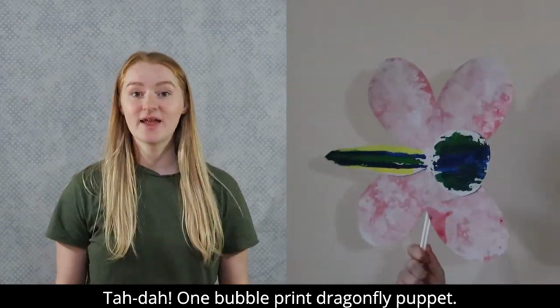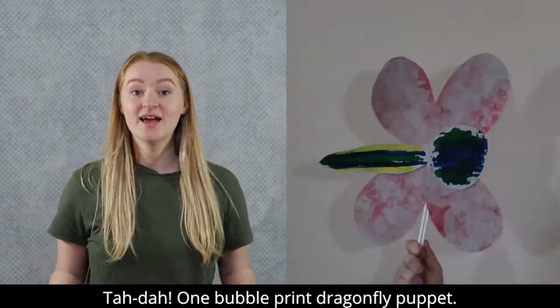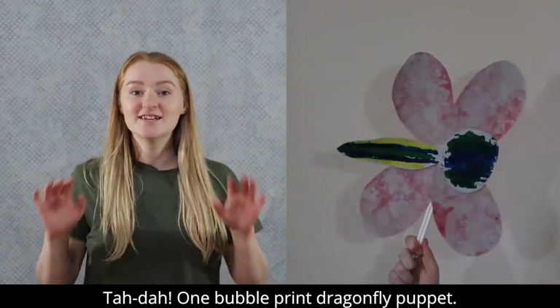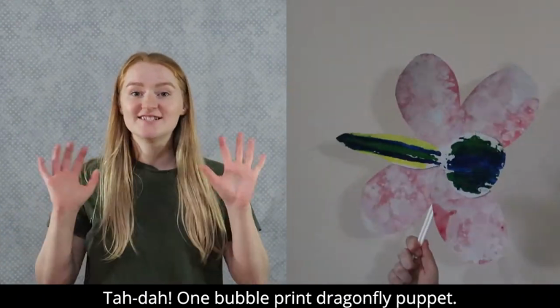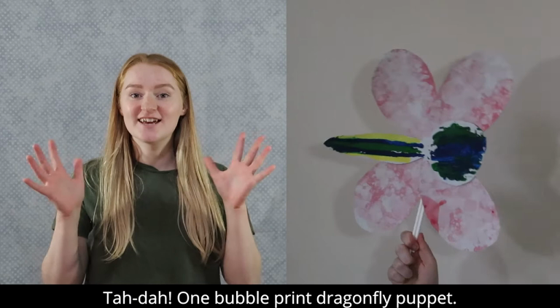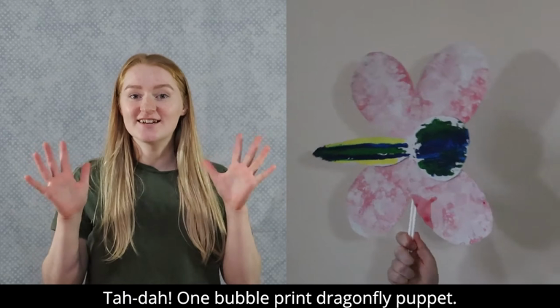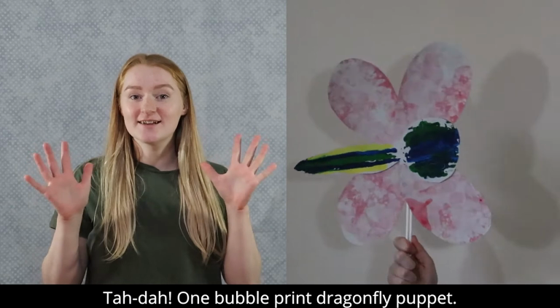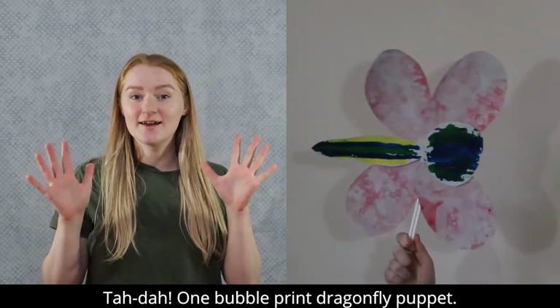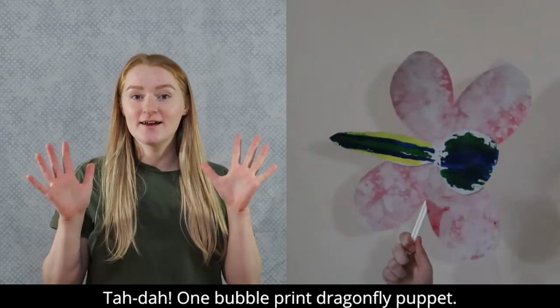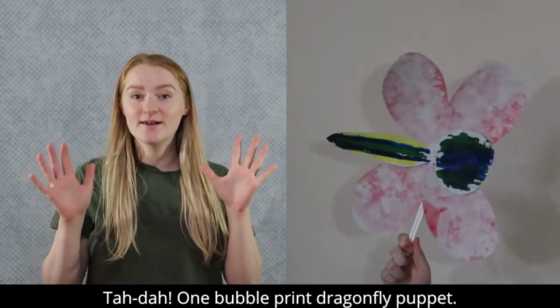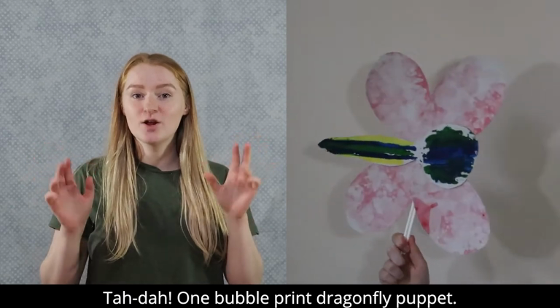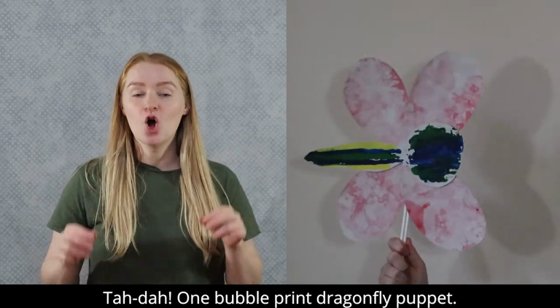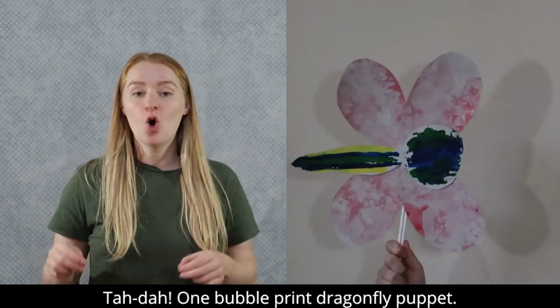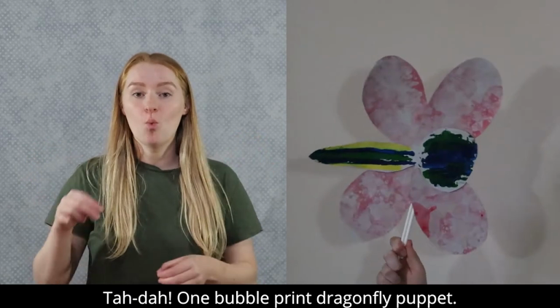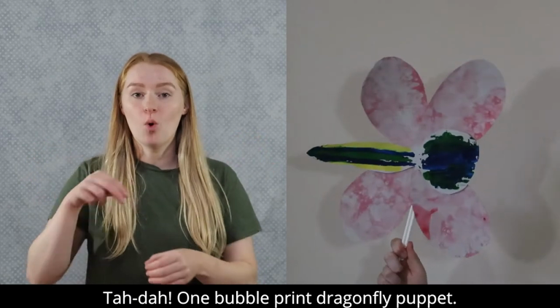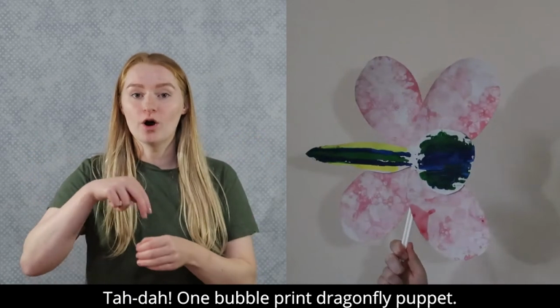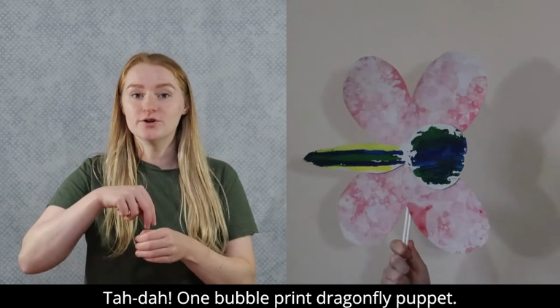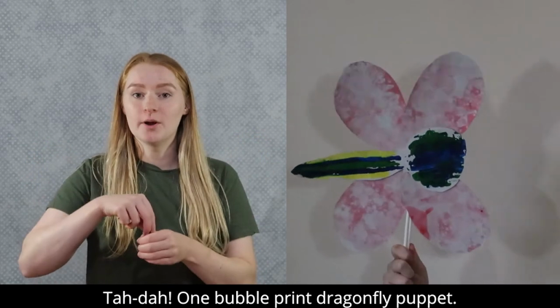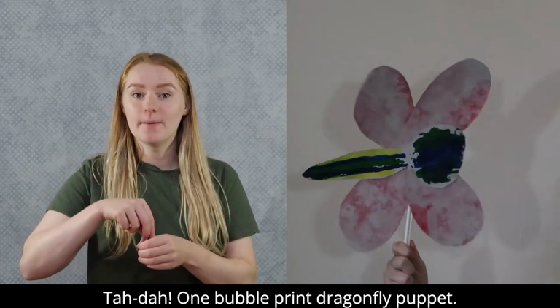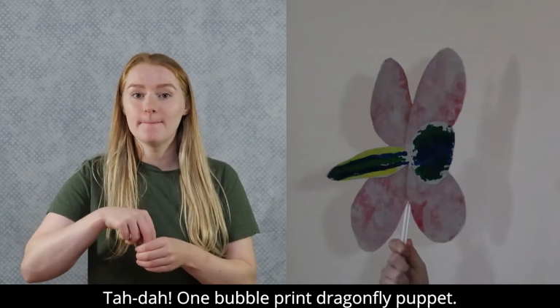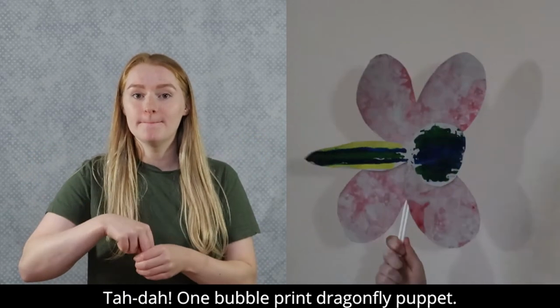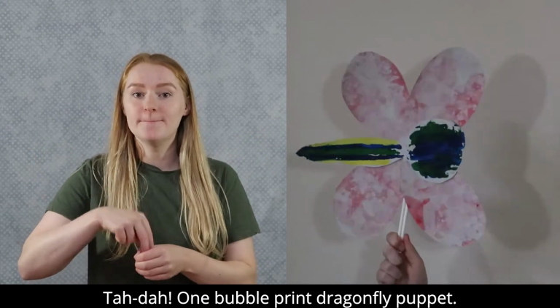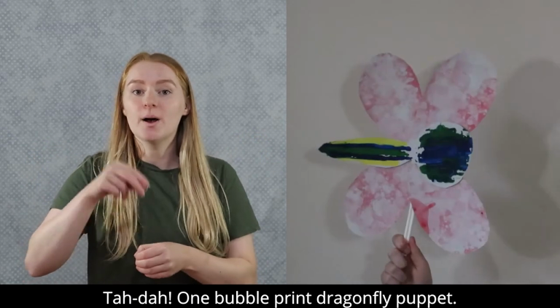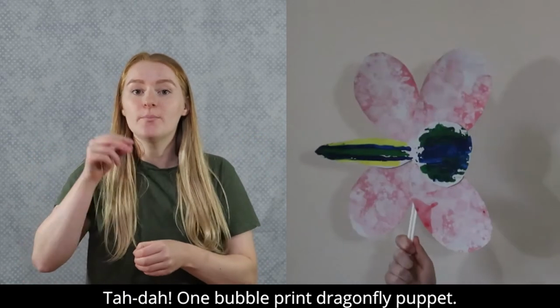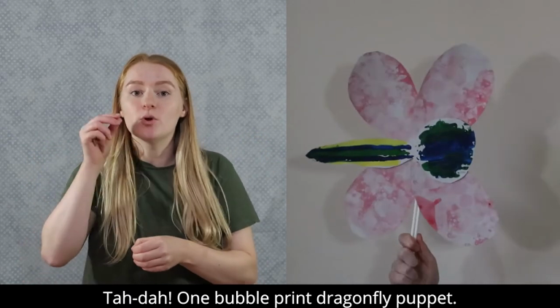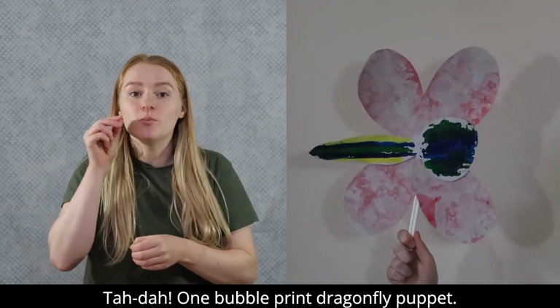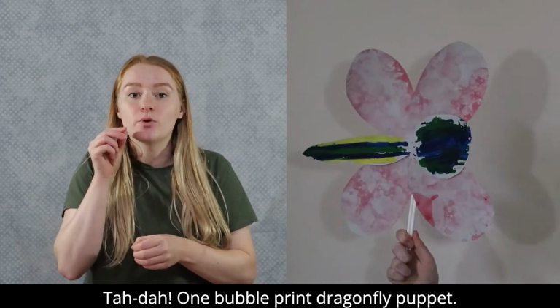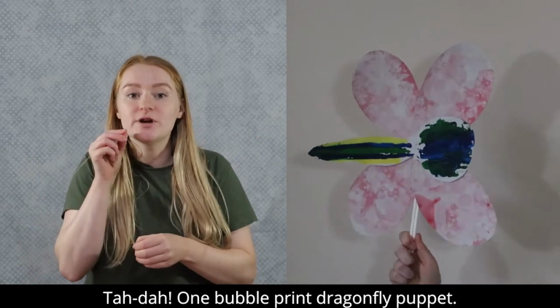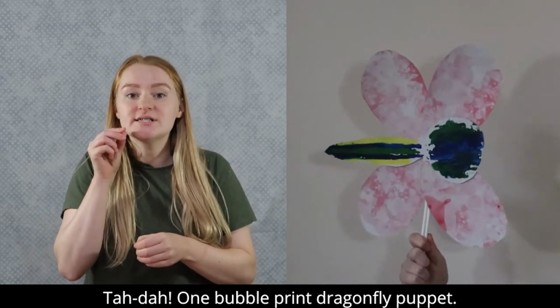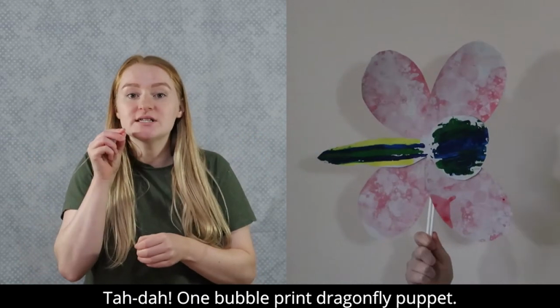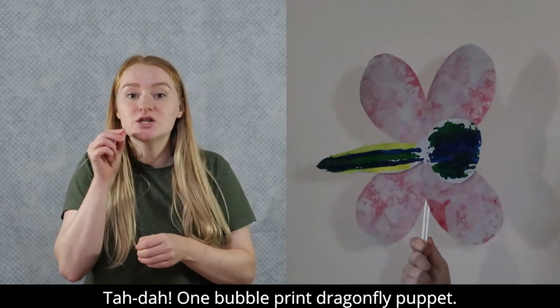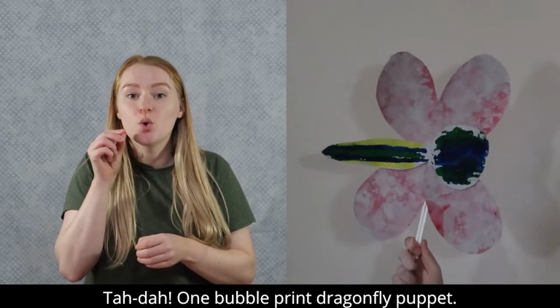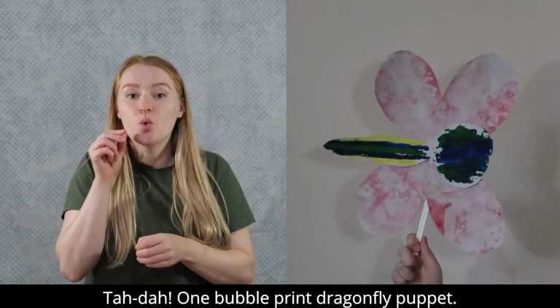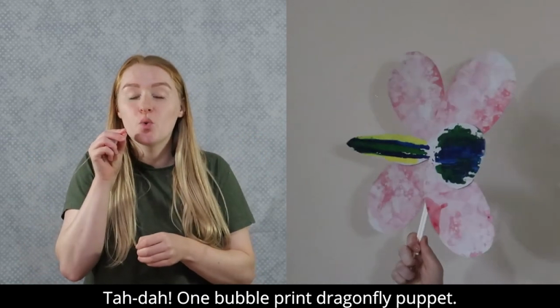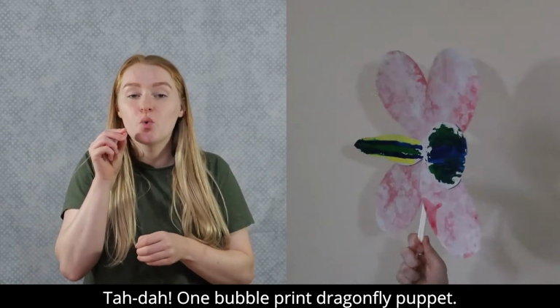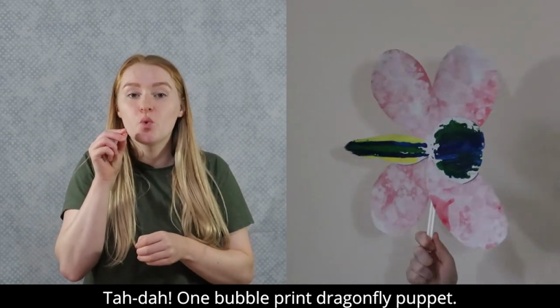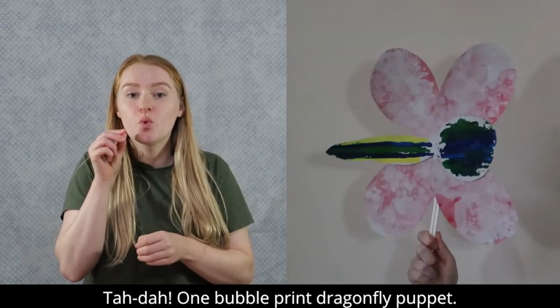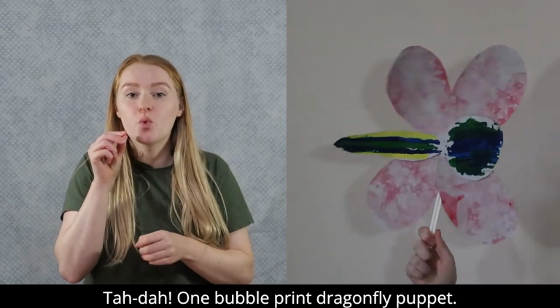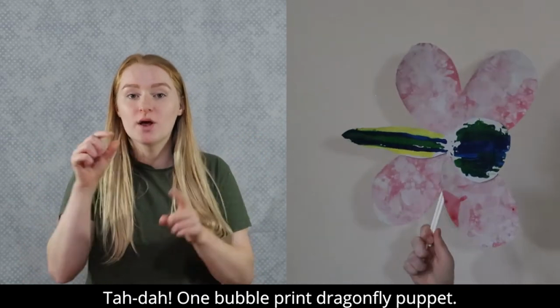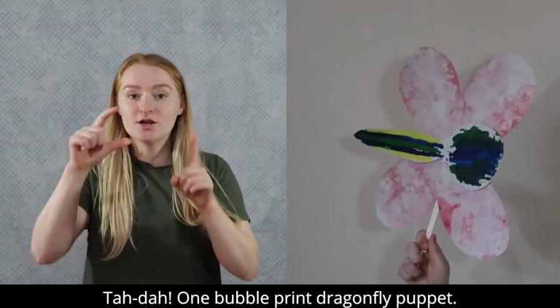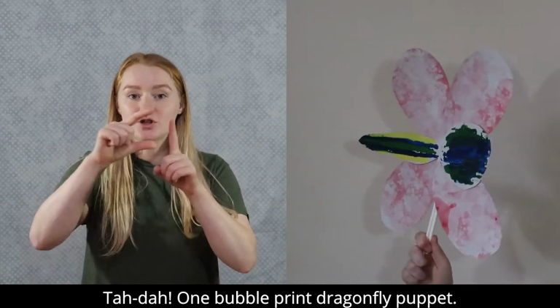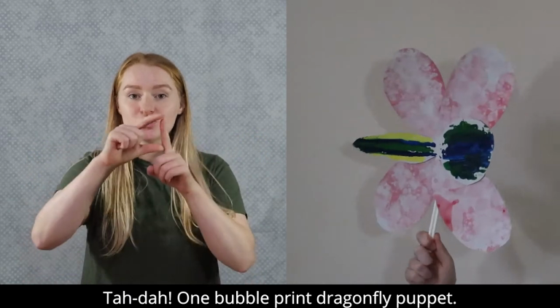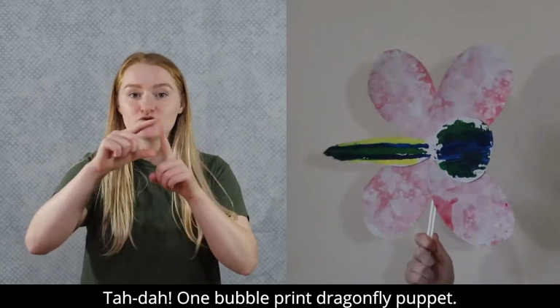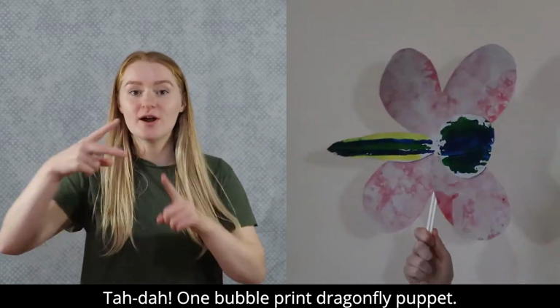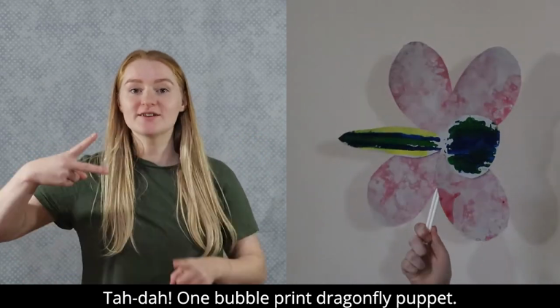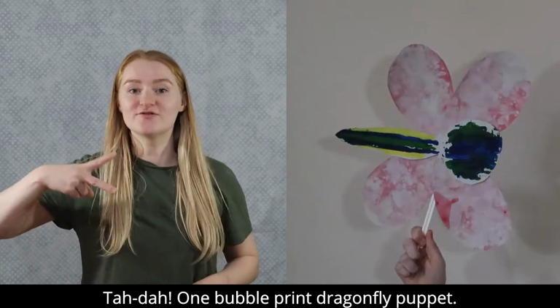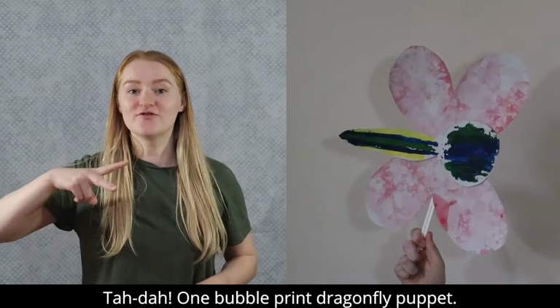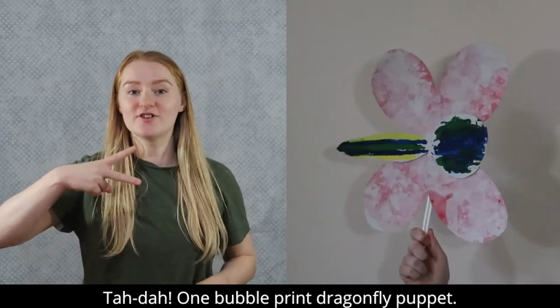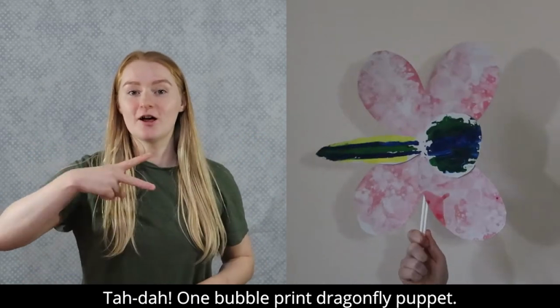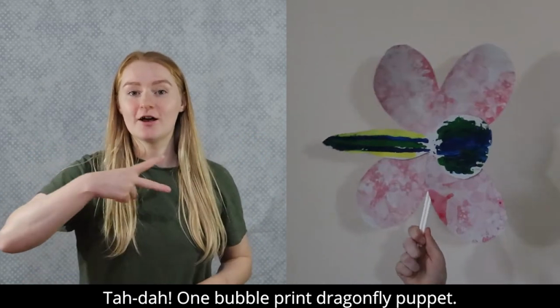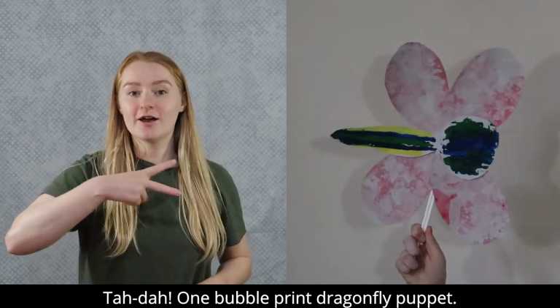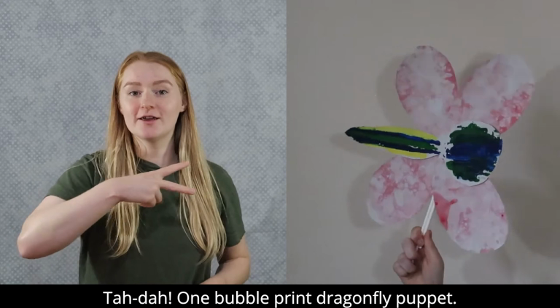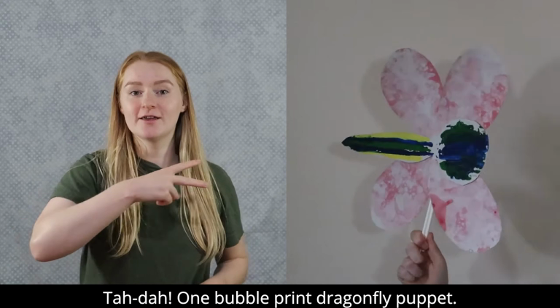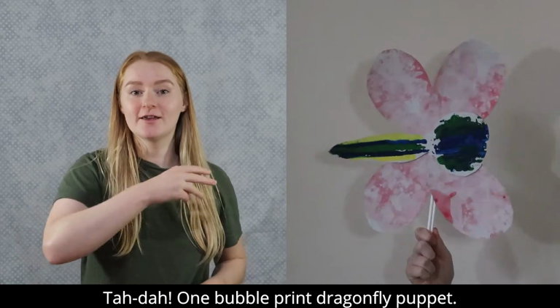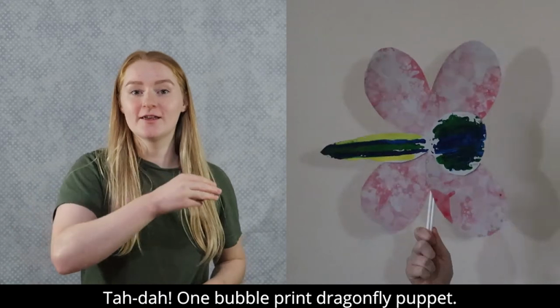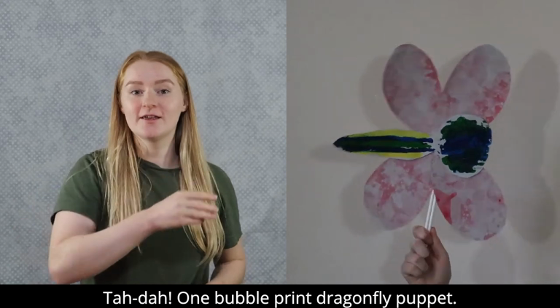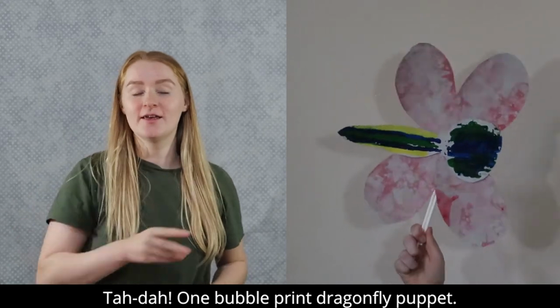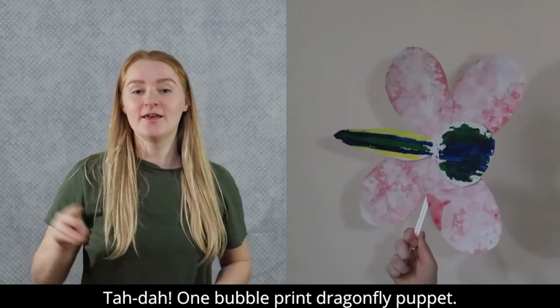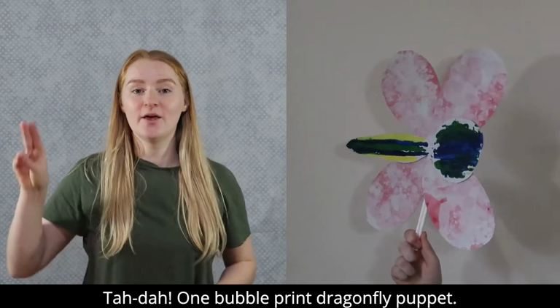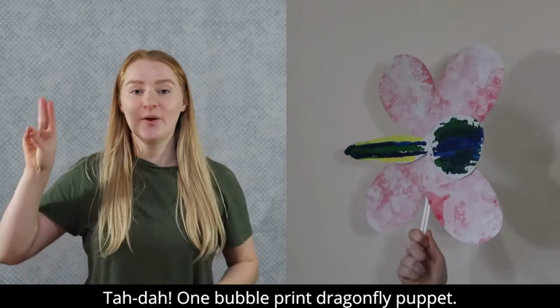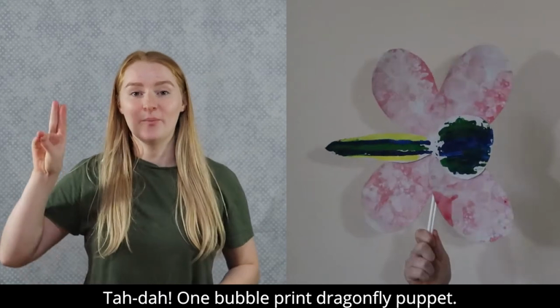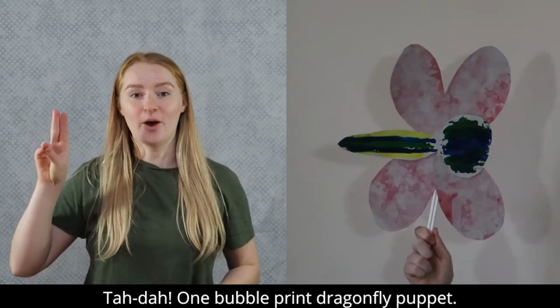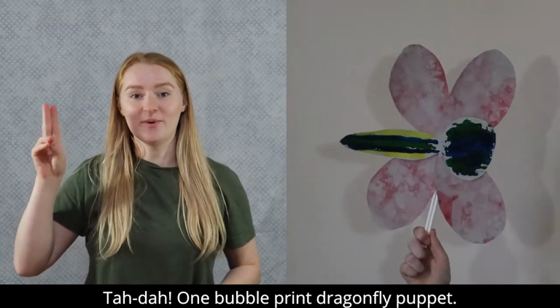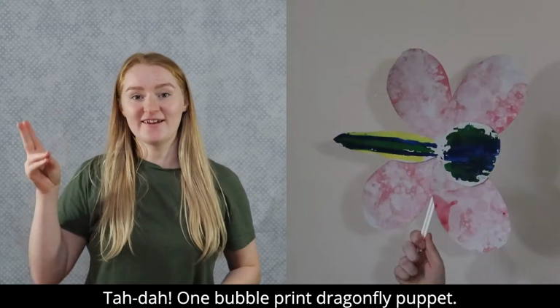Ta-da! One bubble print dragonfly puppet.